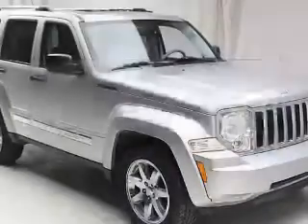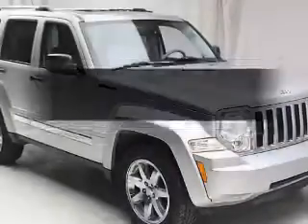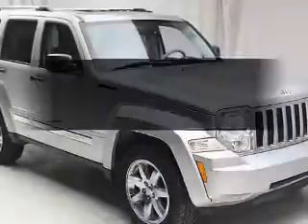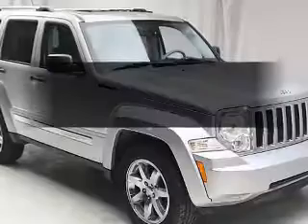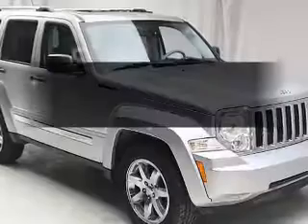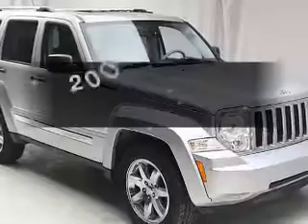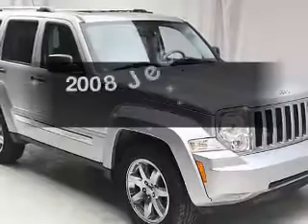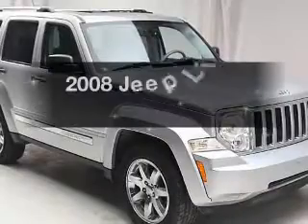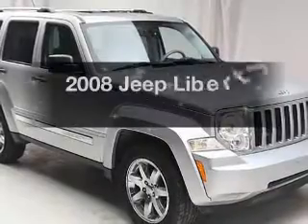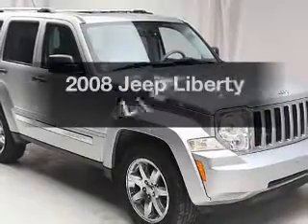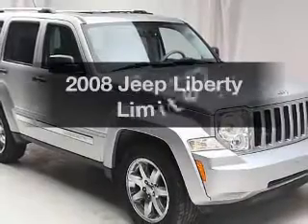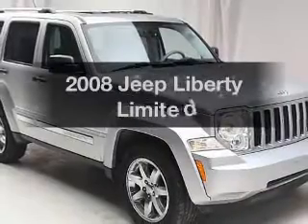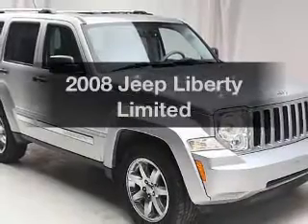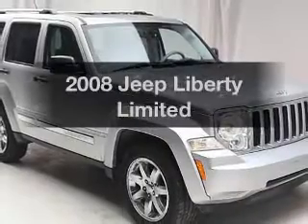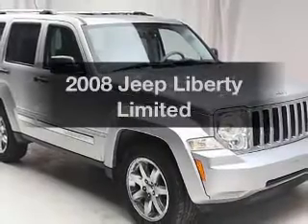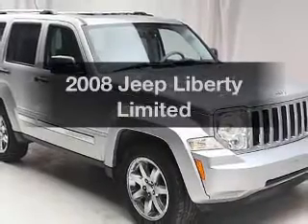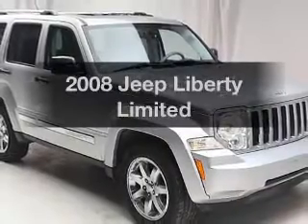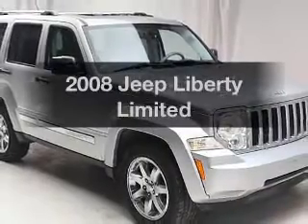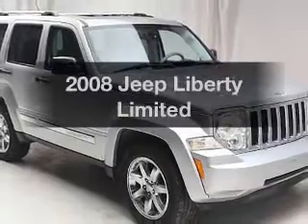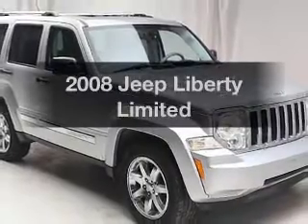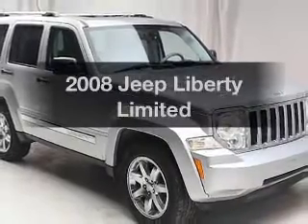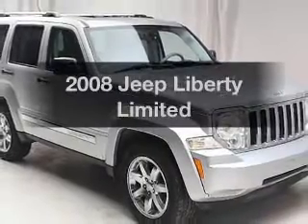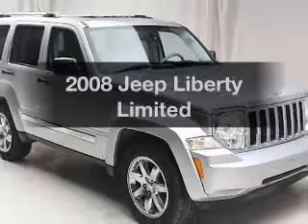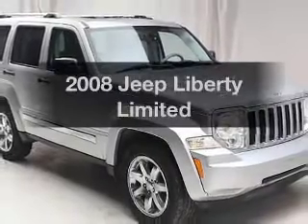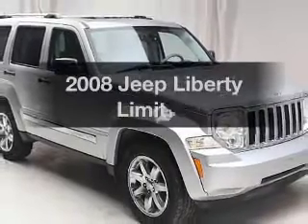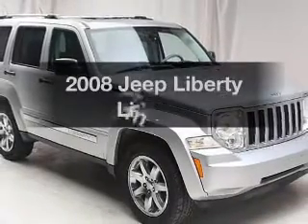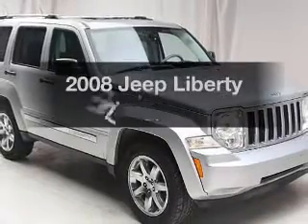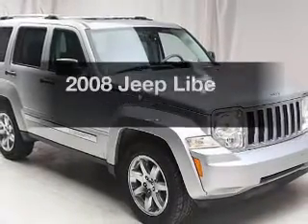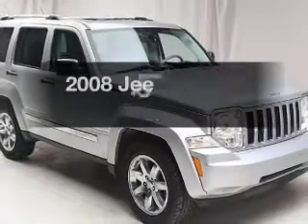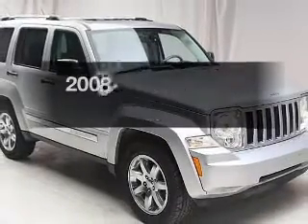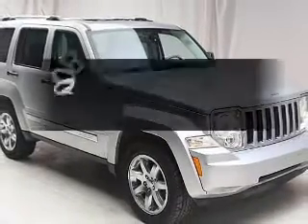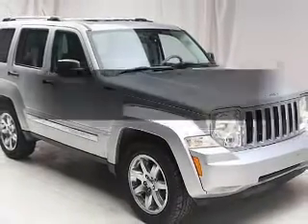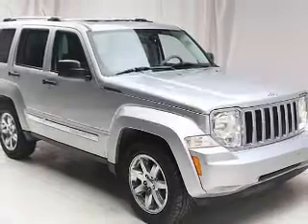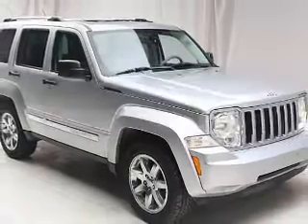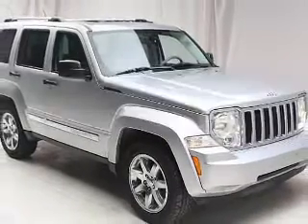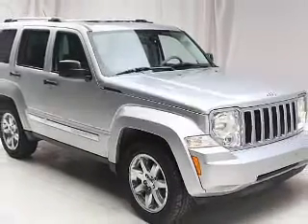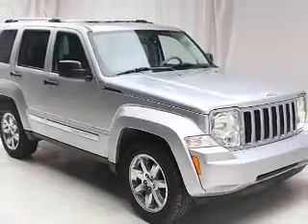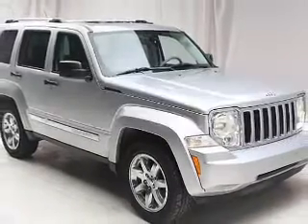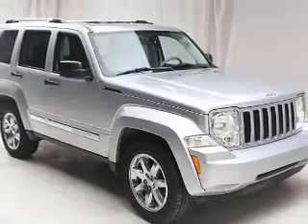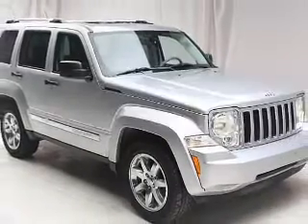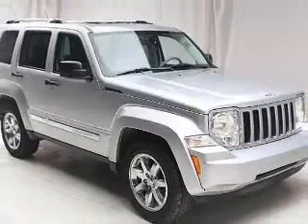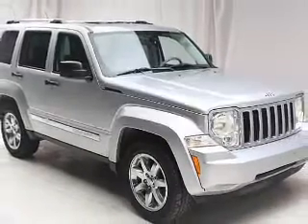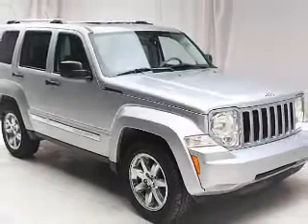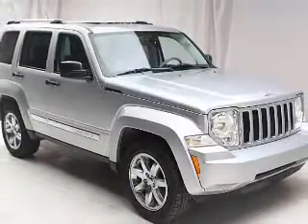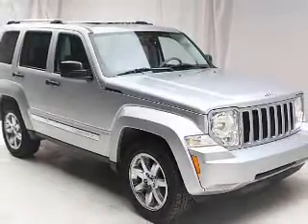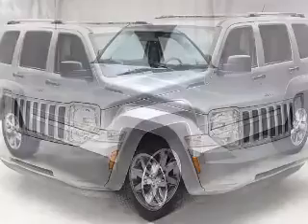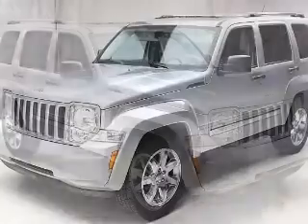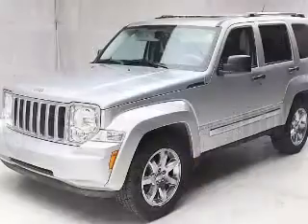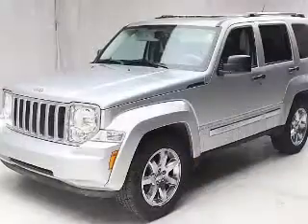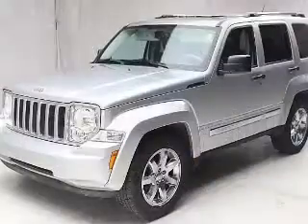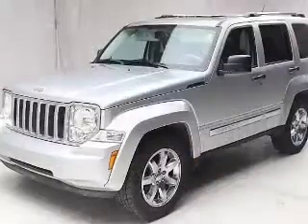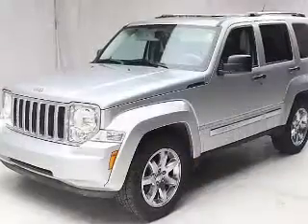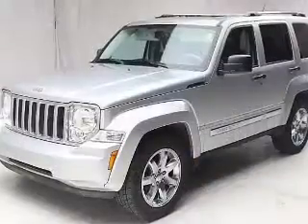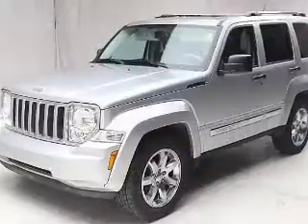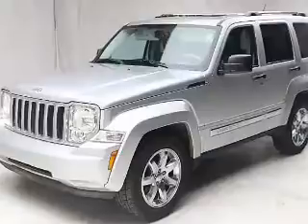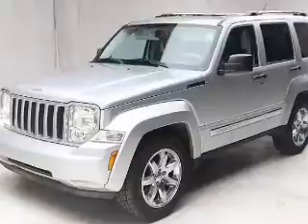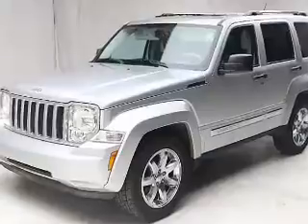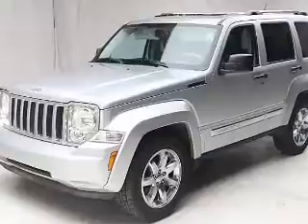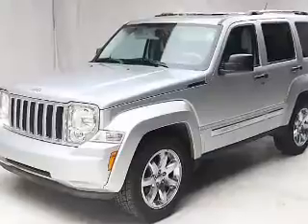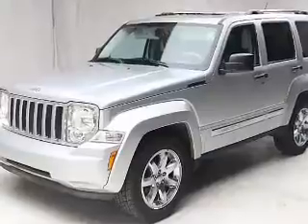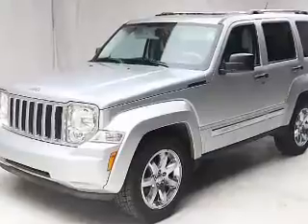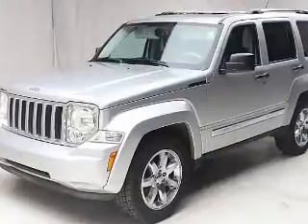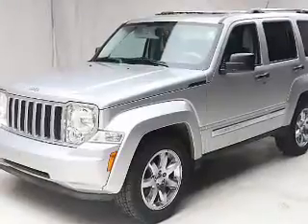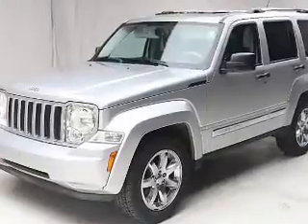Get noticed in this 2008 Jeep Liberty. Travel the roads in style and comfort in this great vehicle.